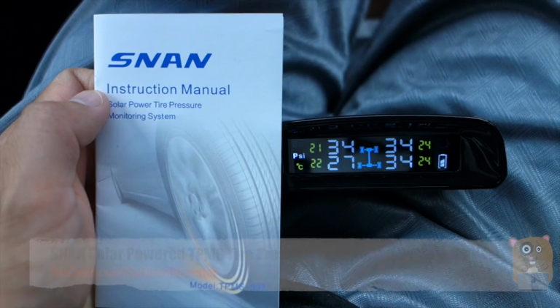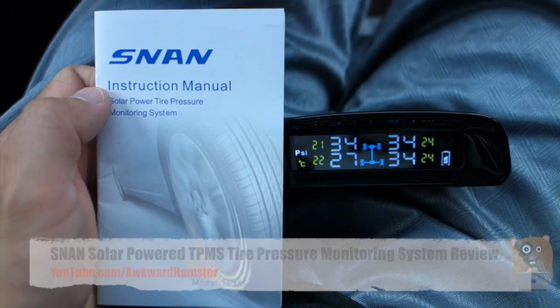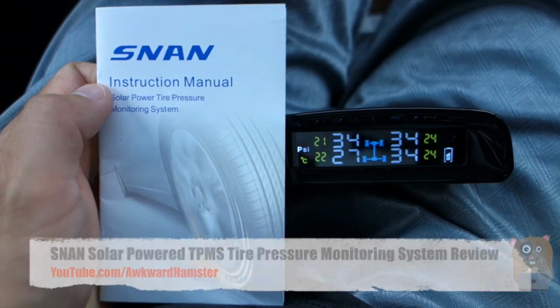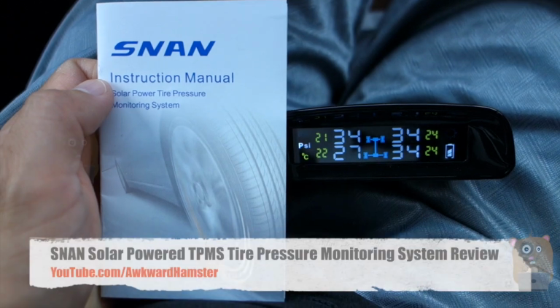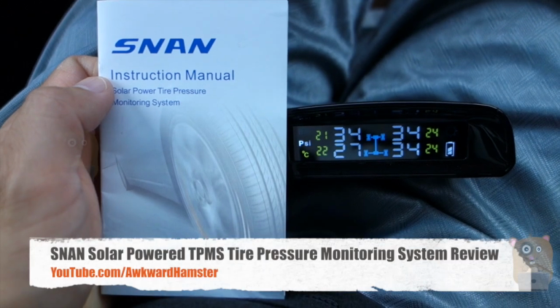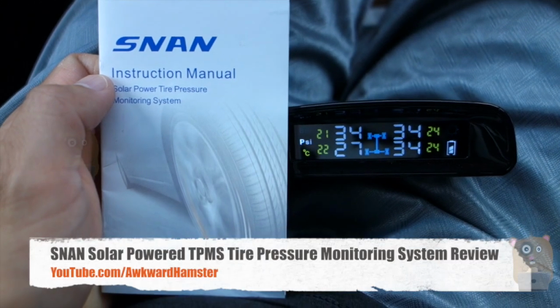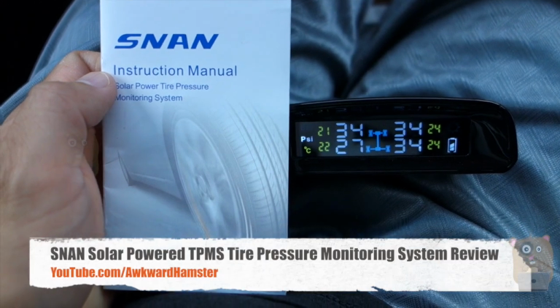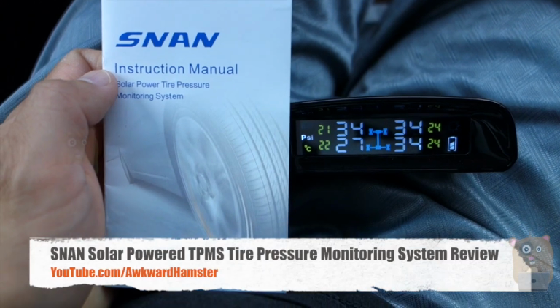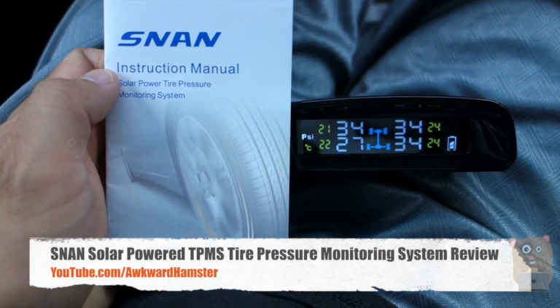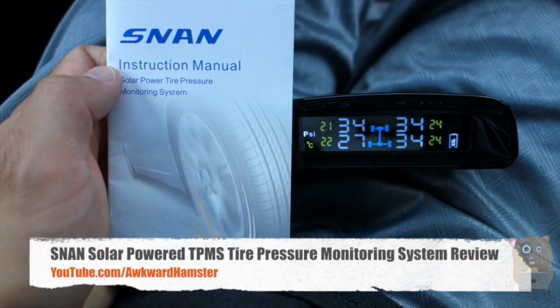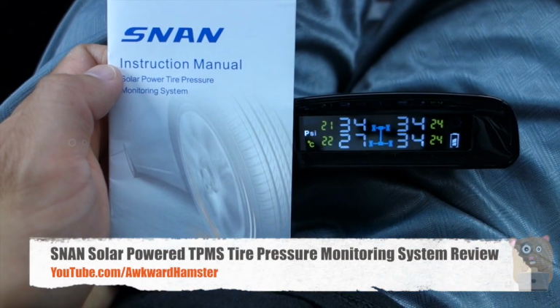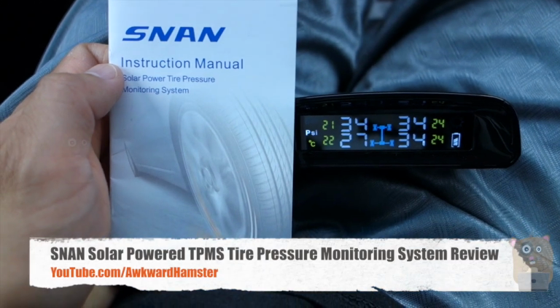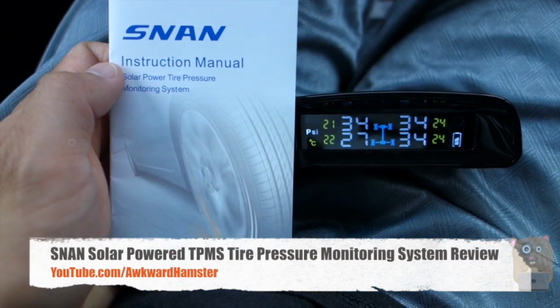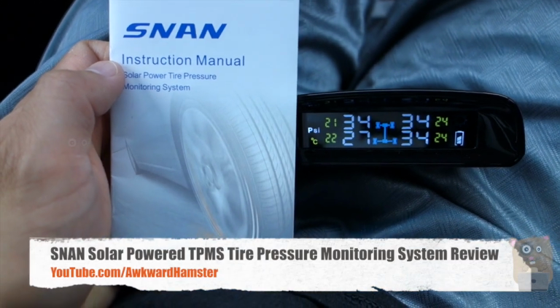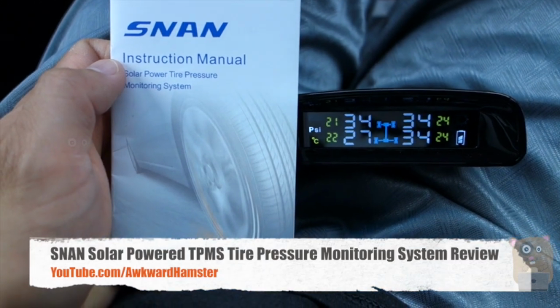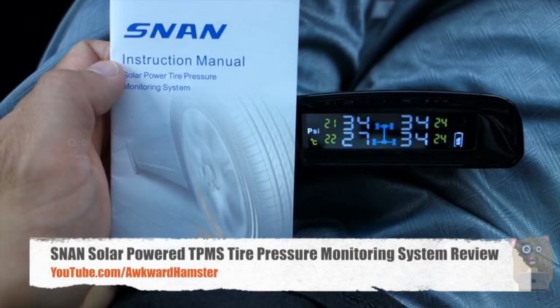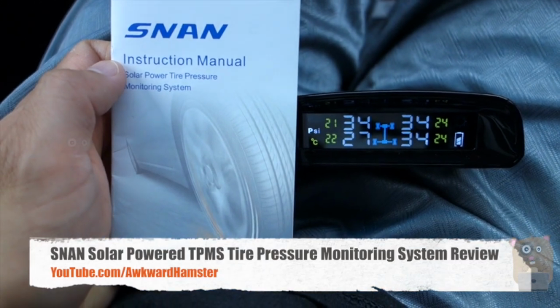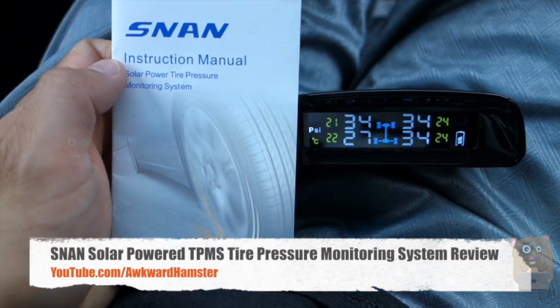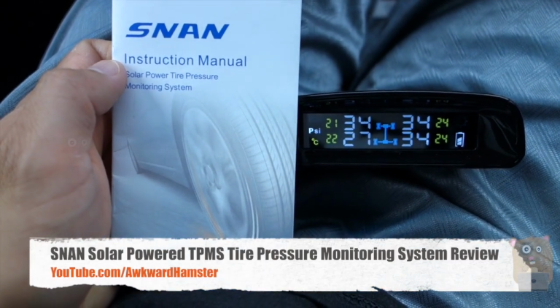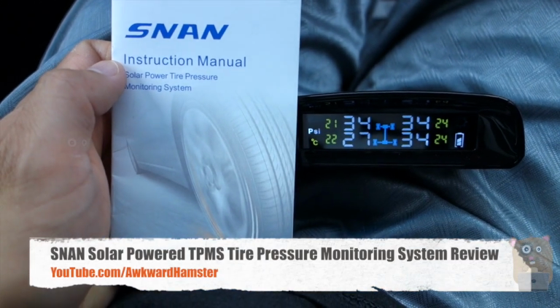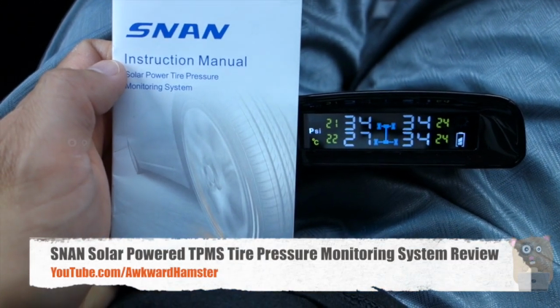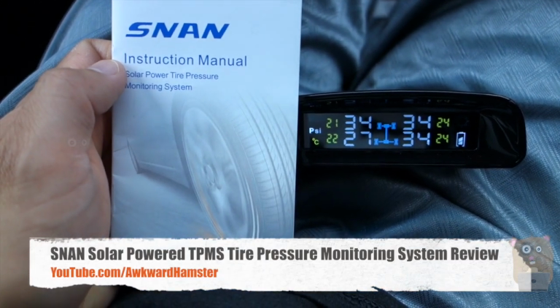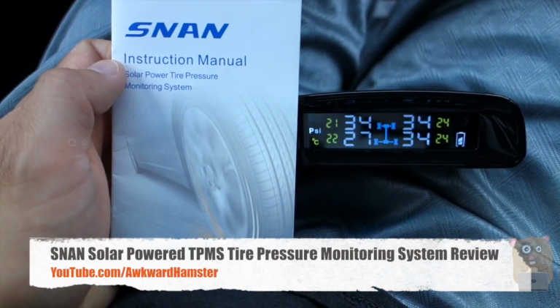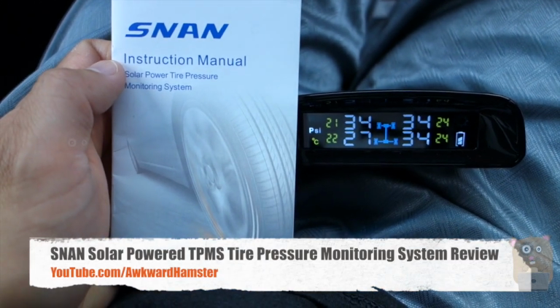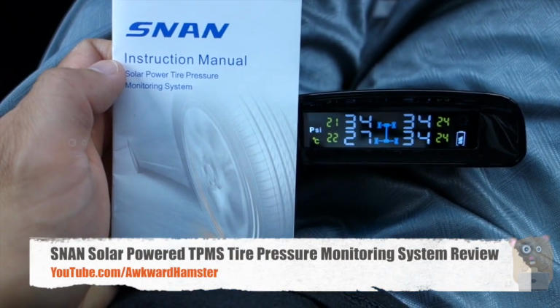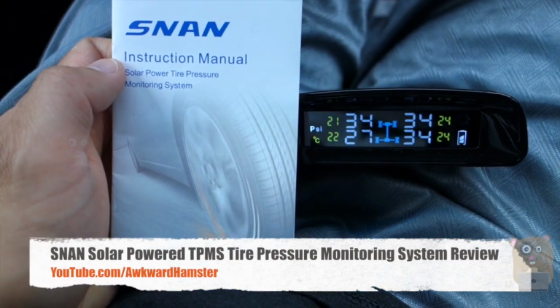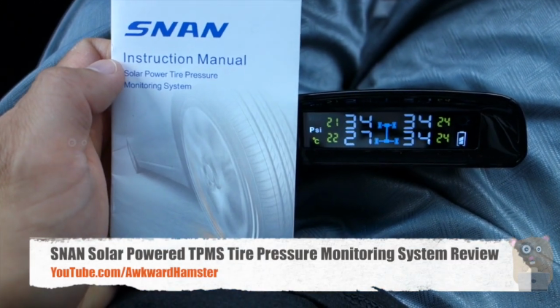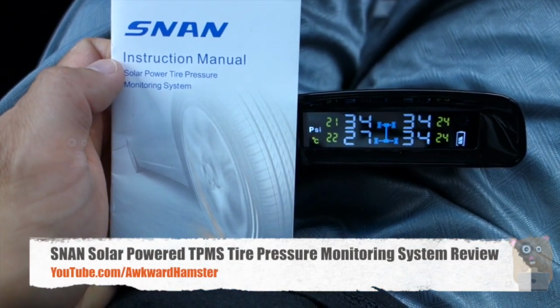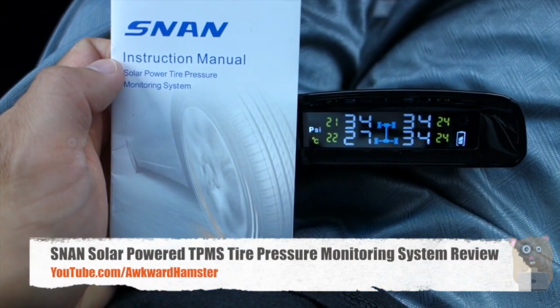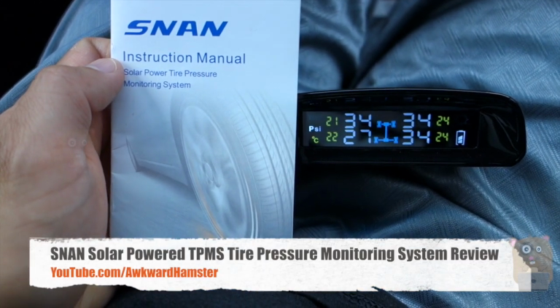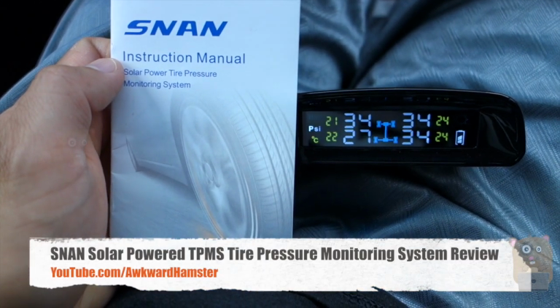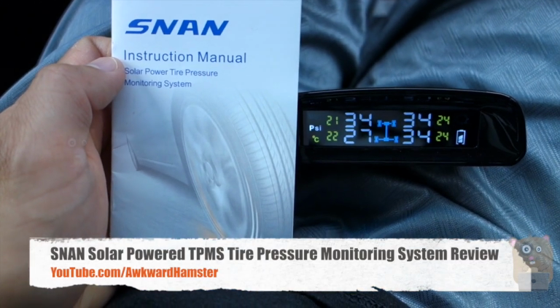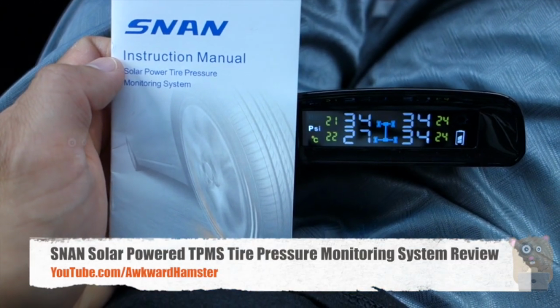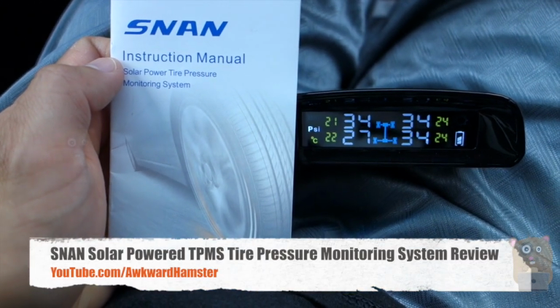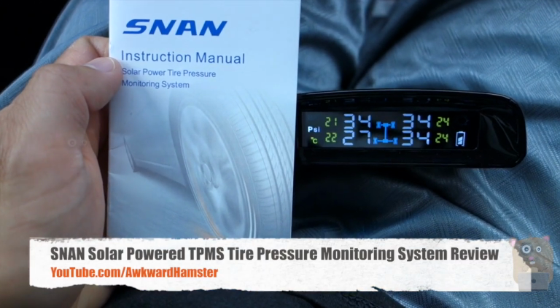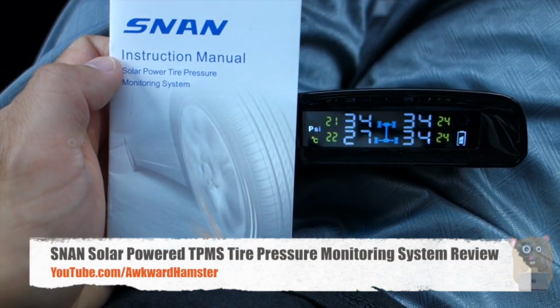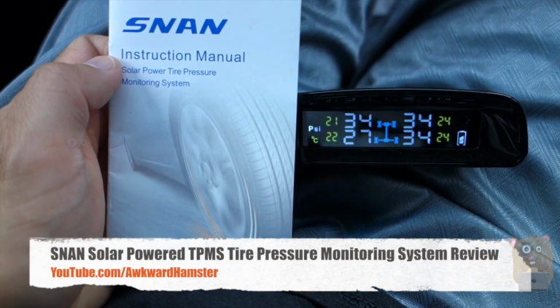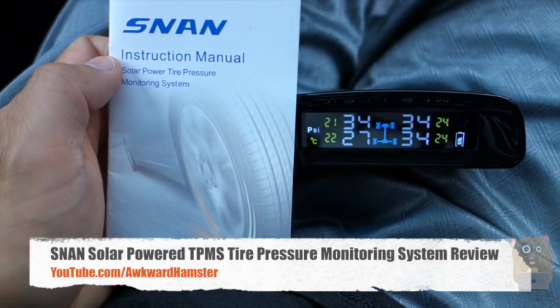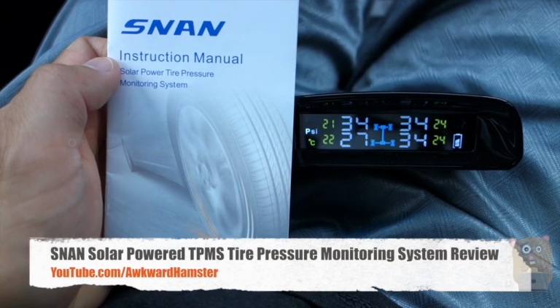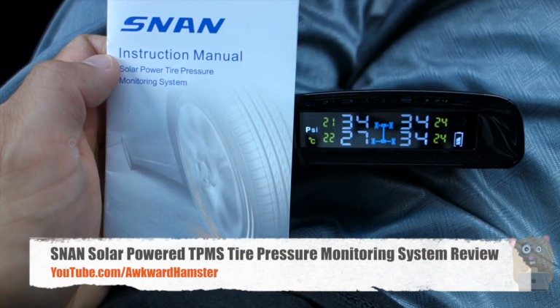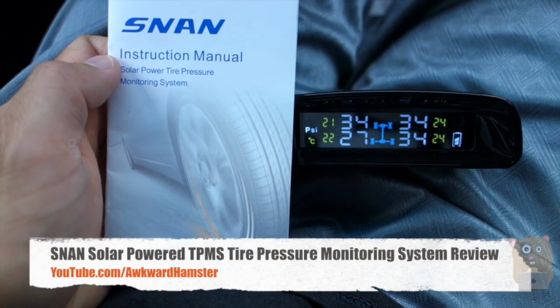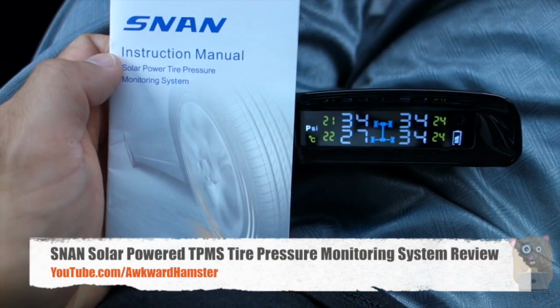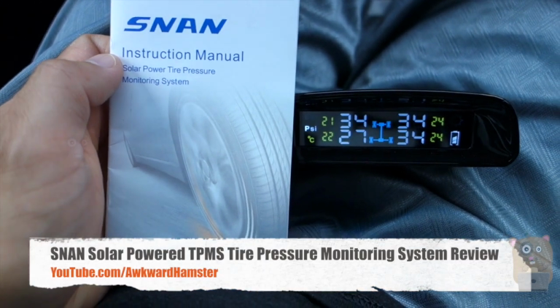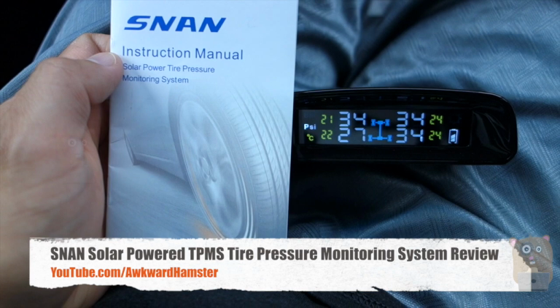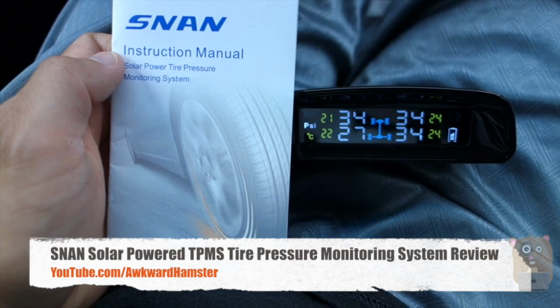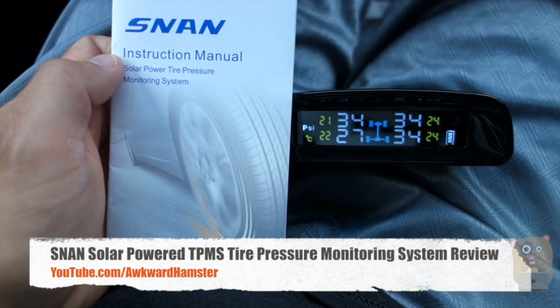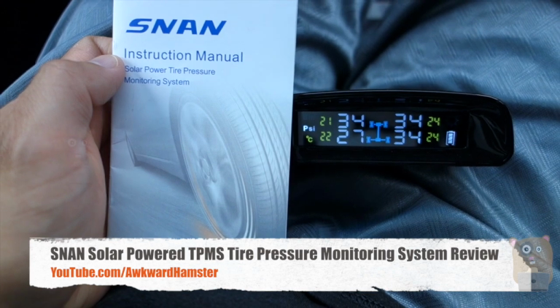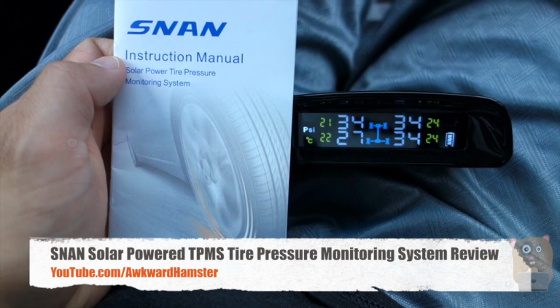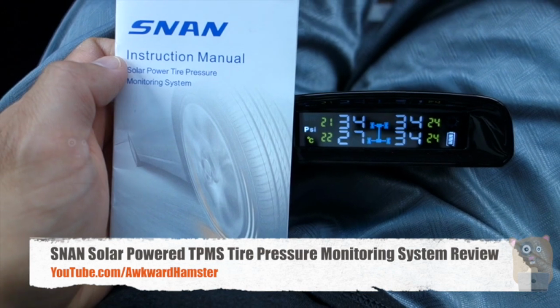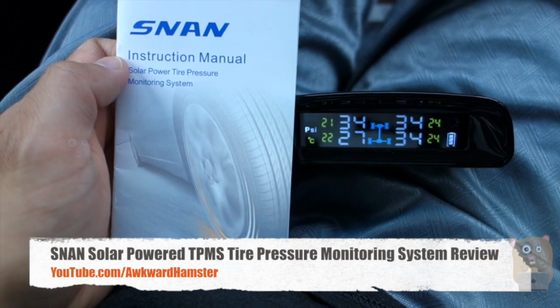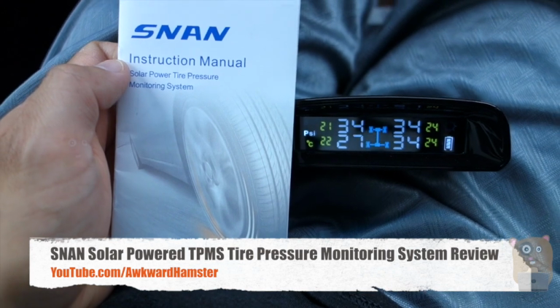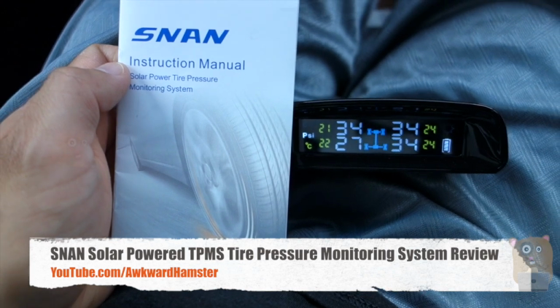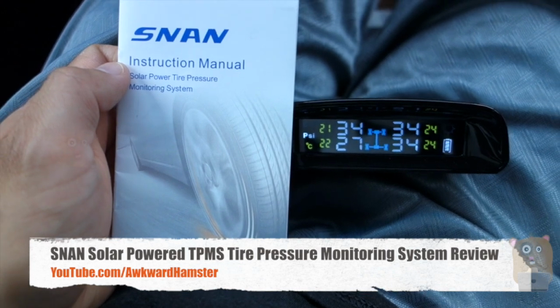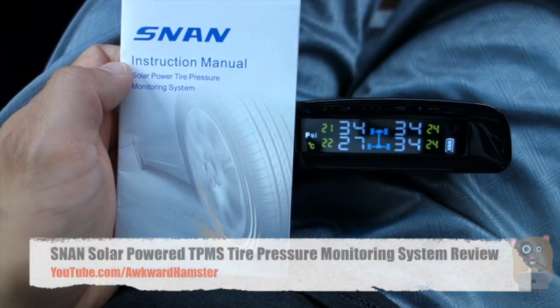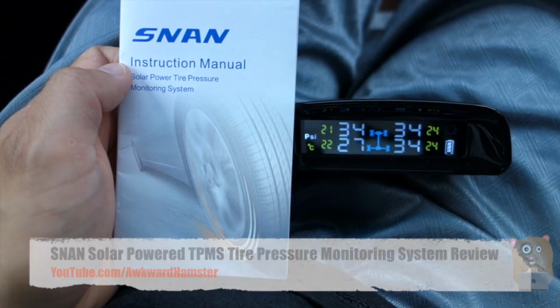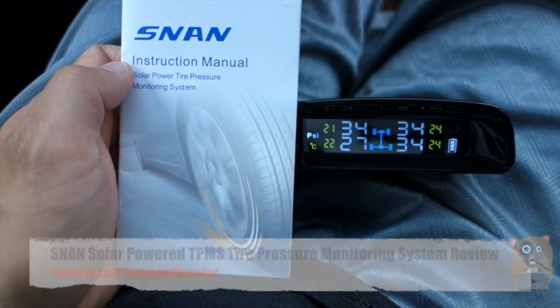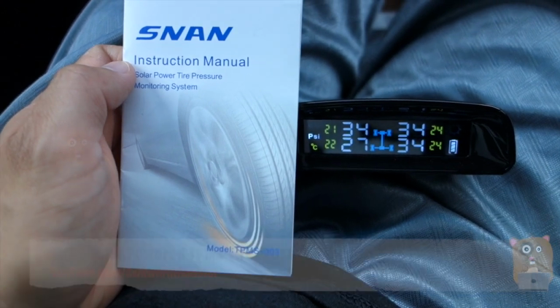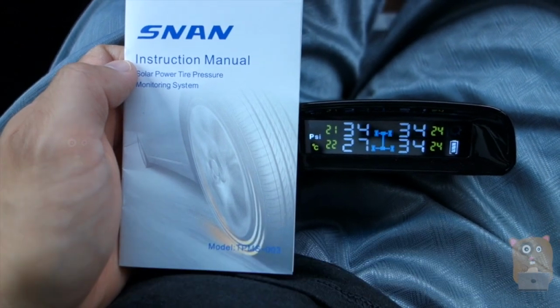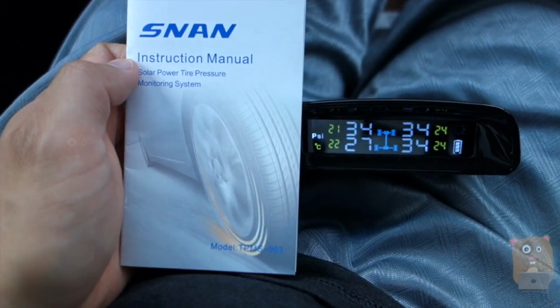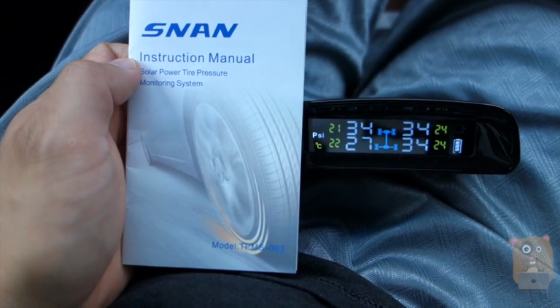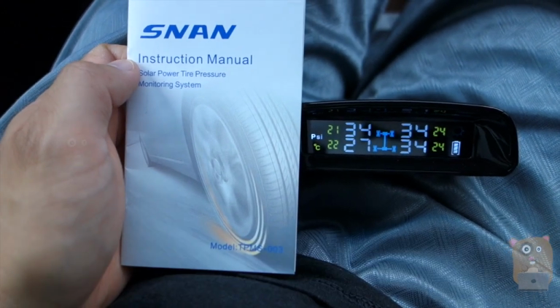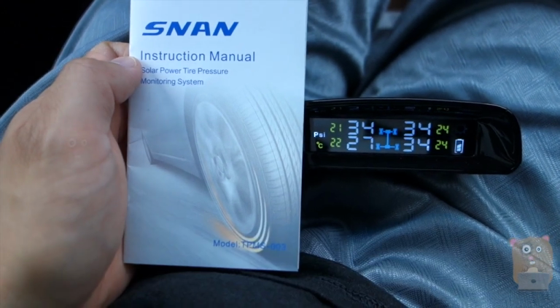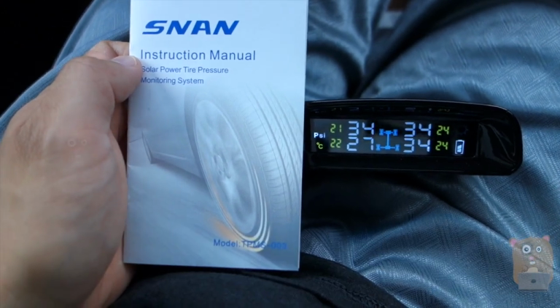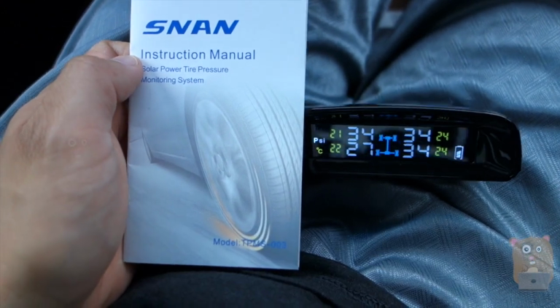Hi, welcome to Okoyamster. Today I'll be reviewing the SNAN Solar Power Tire Pressure Monitoring System. The model is TPMS-003.